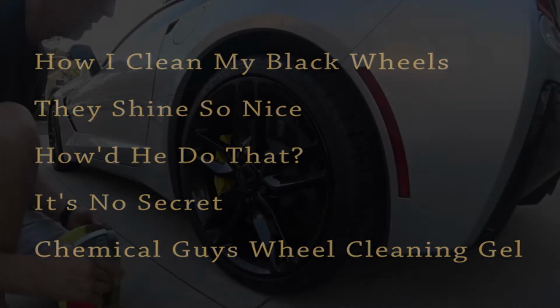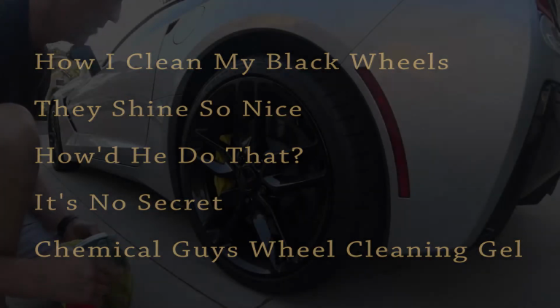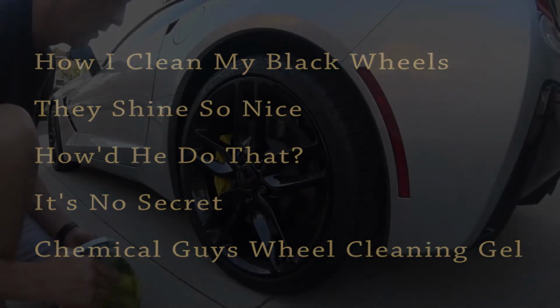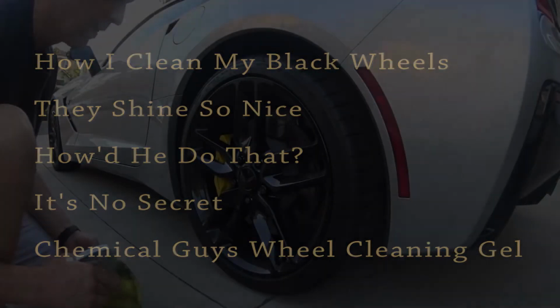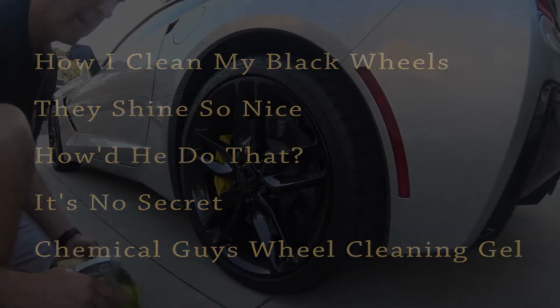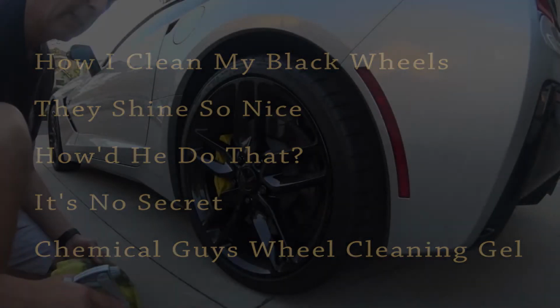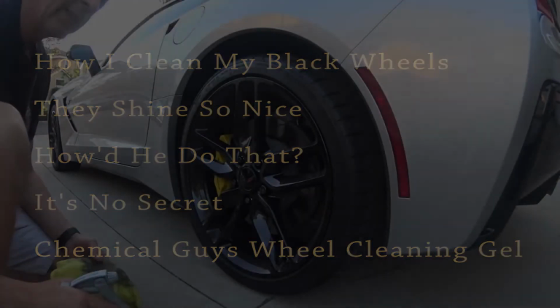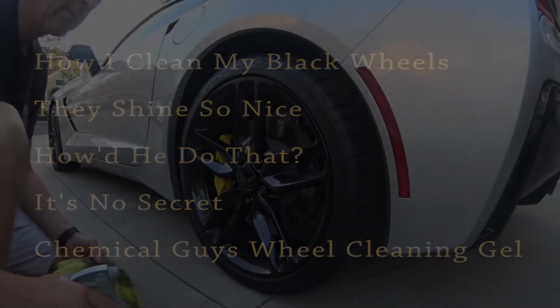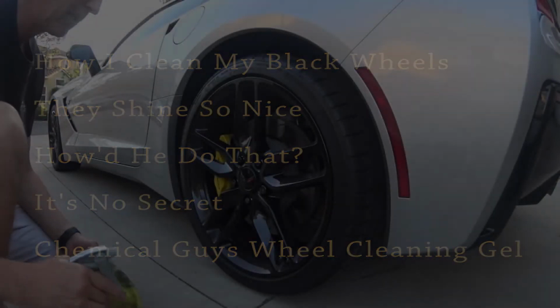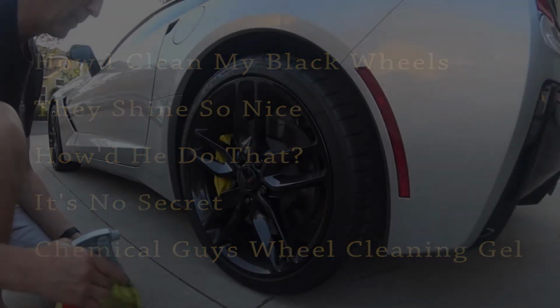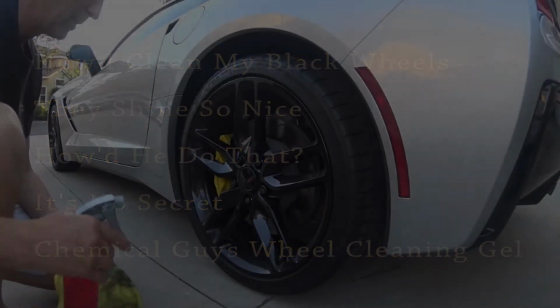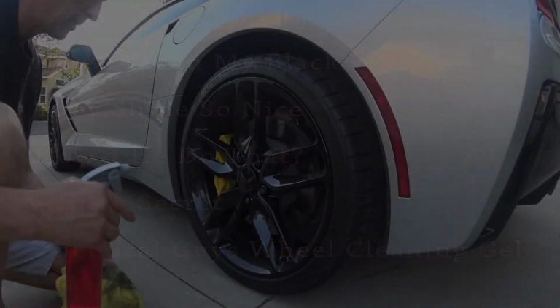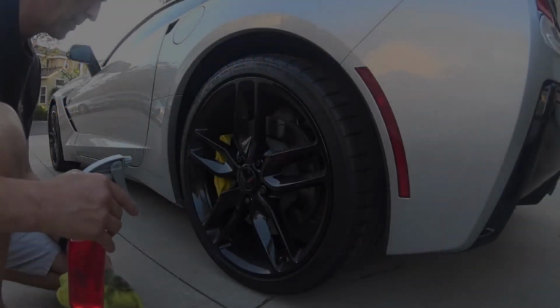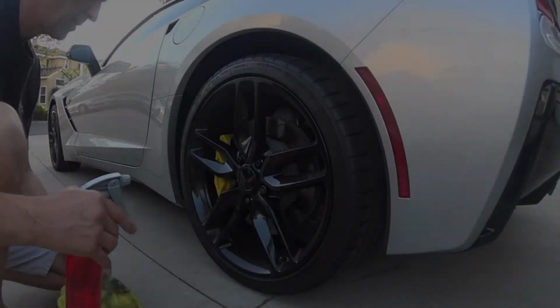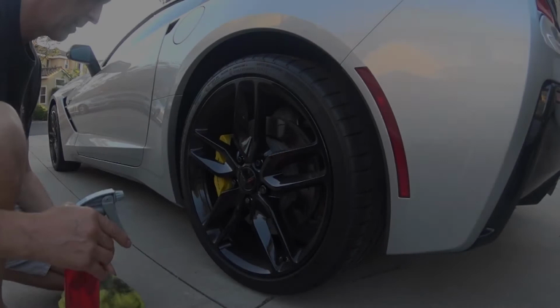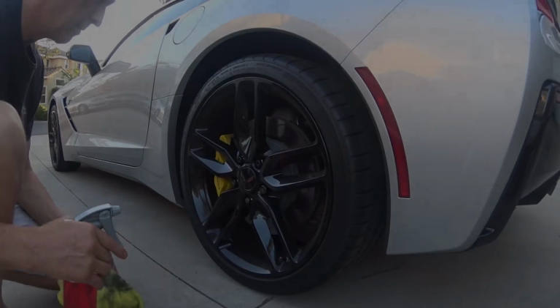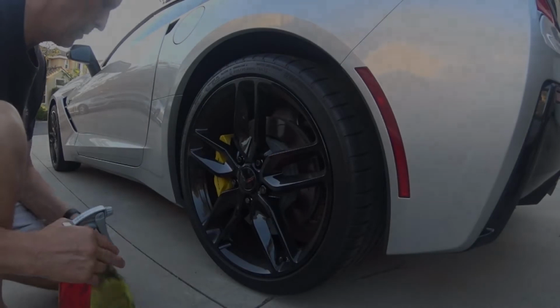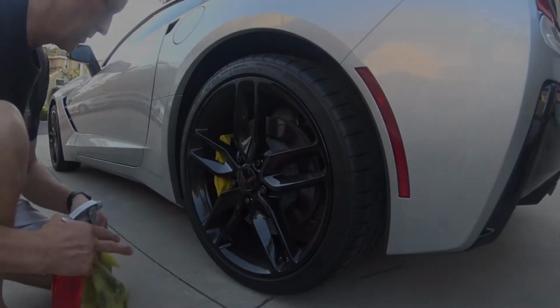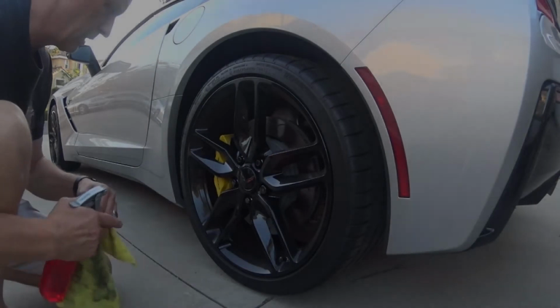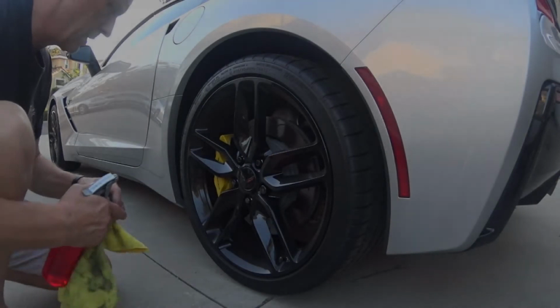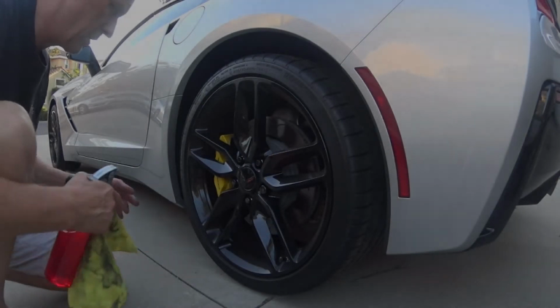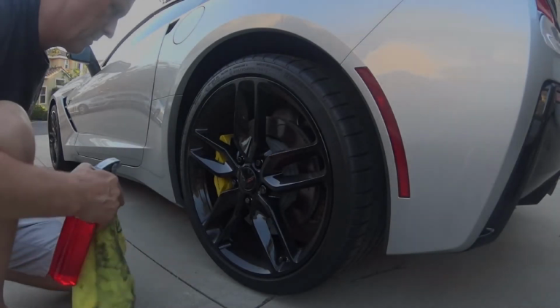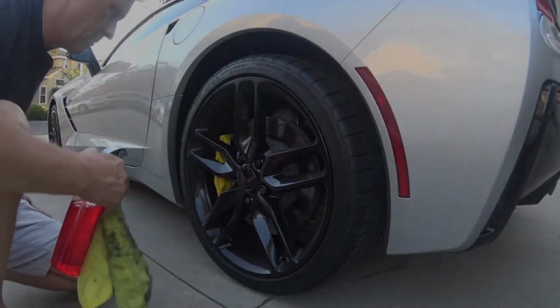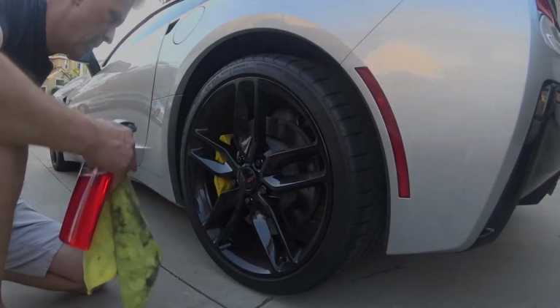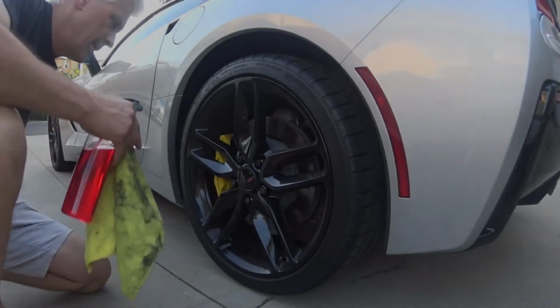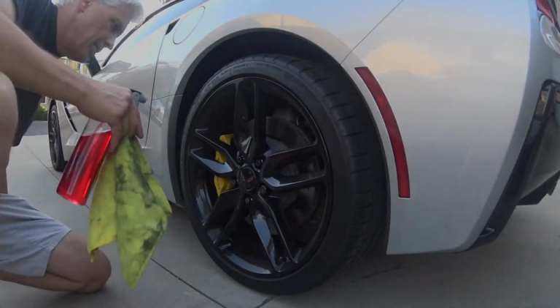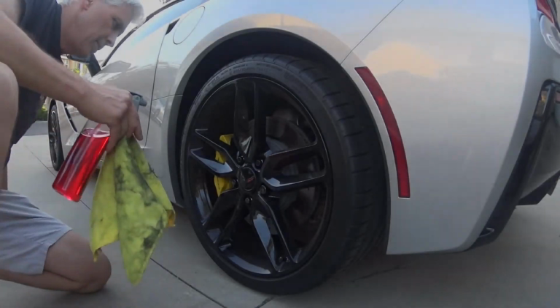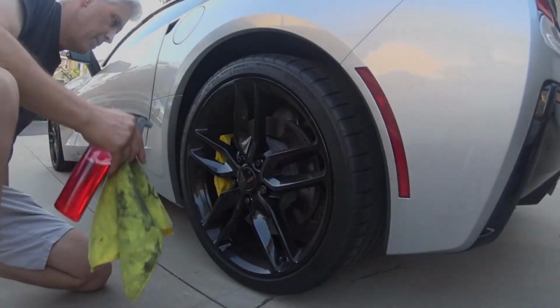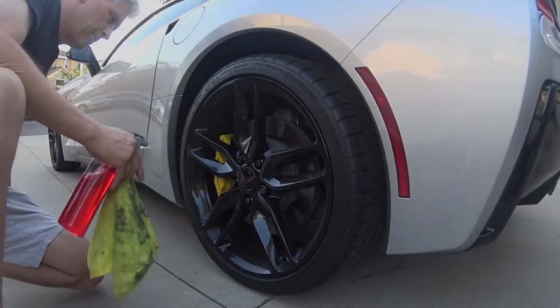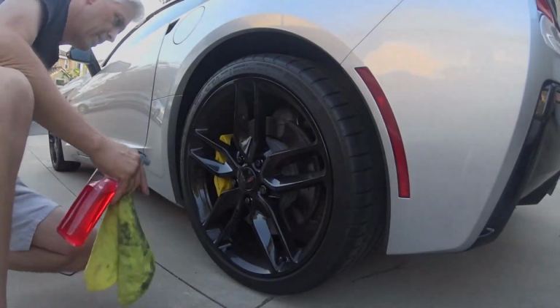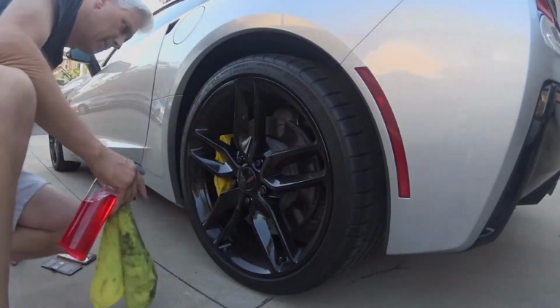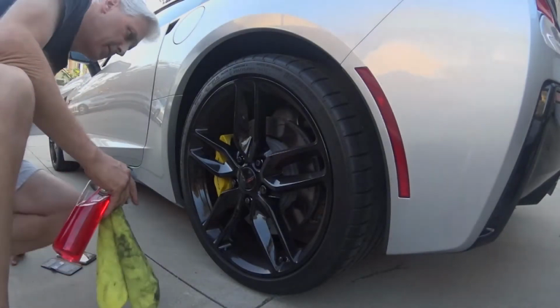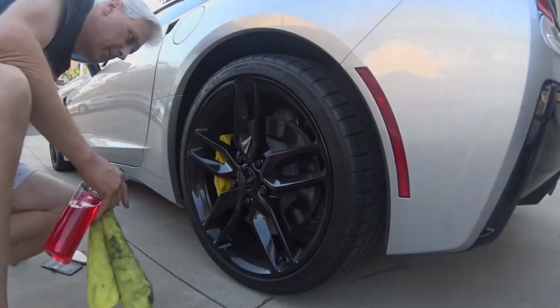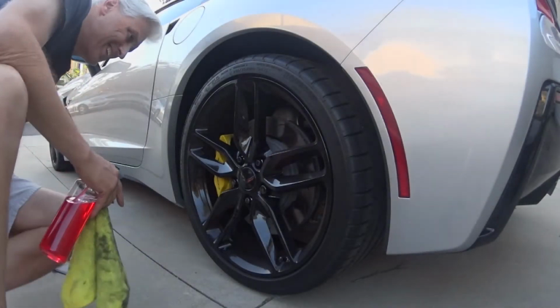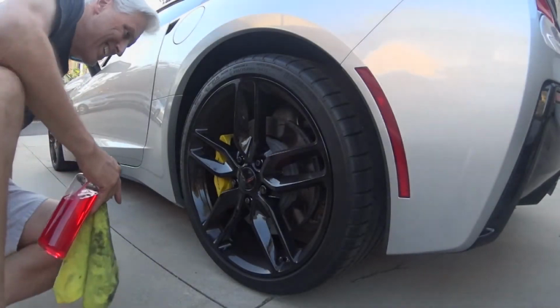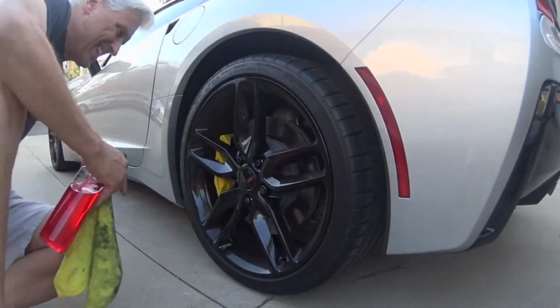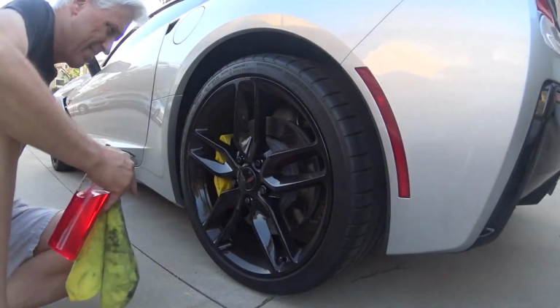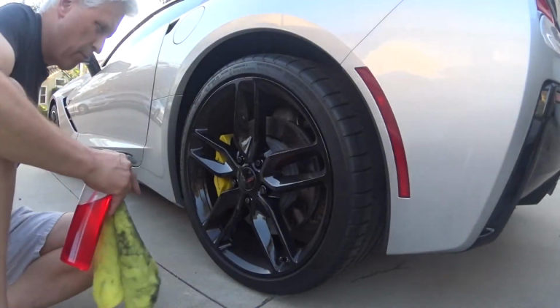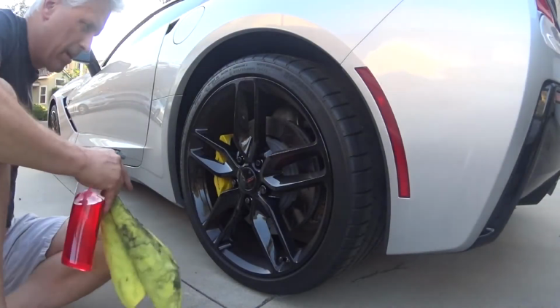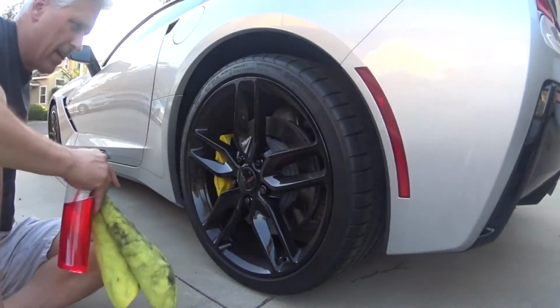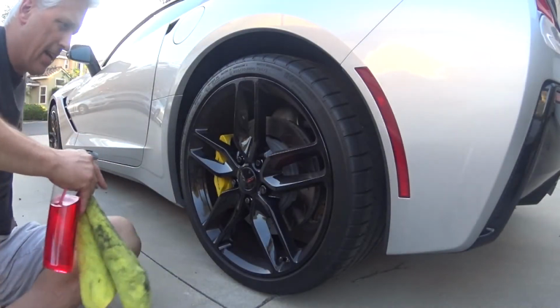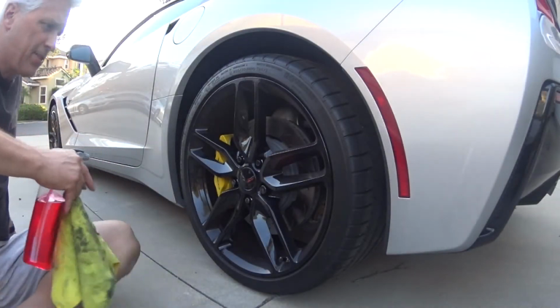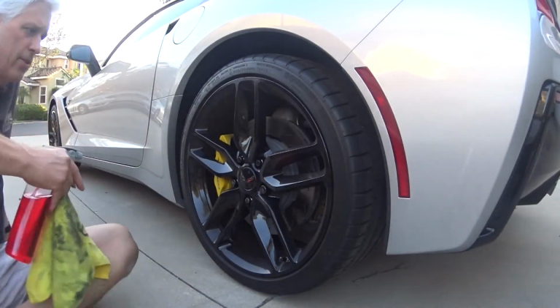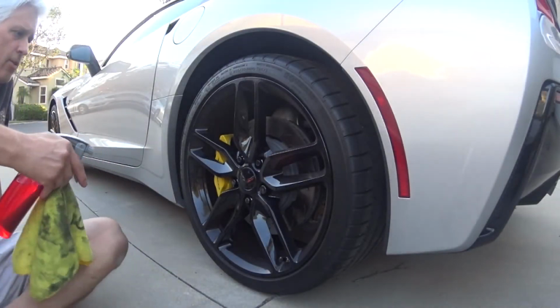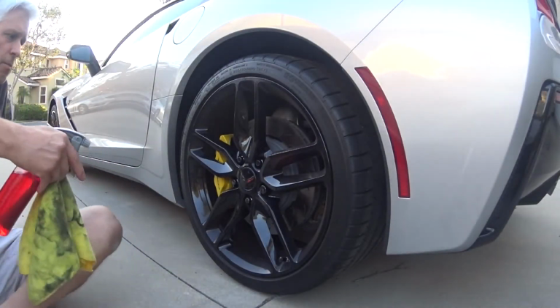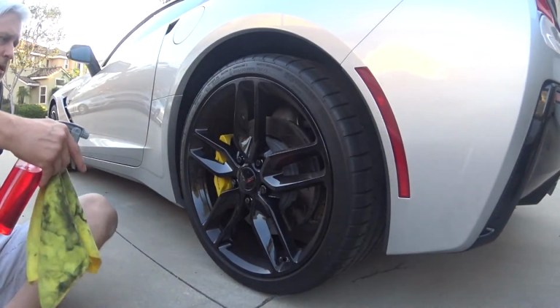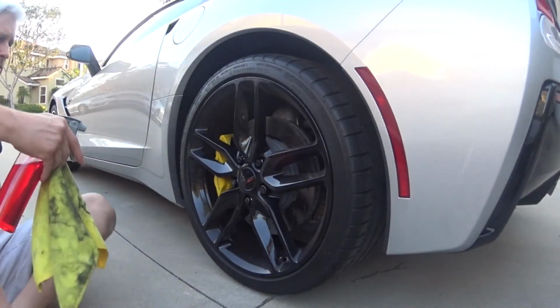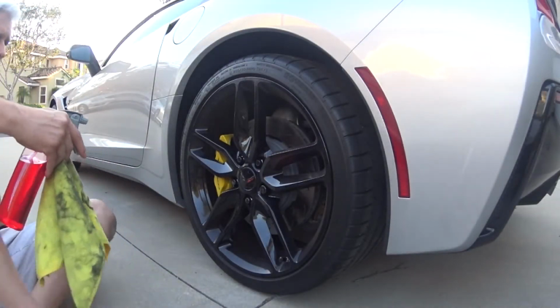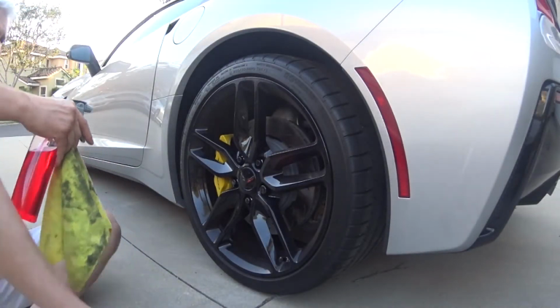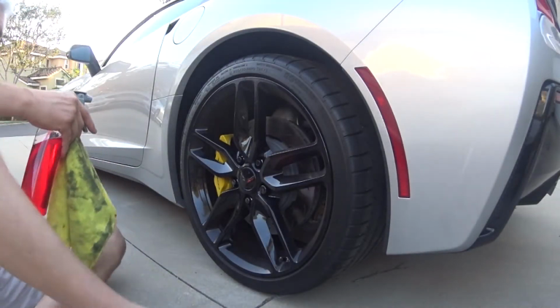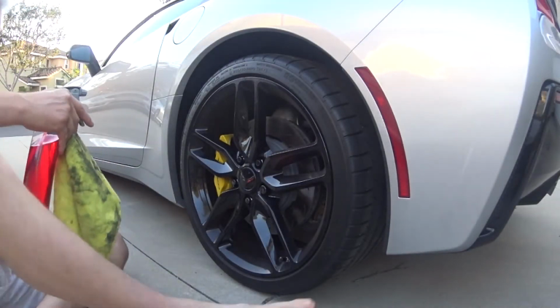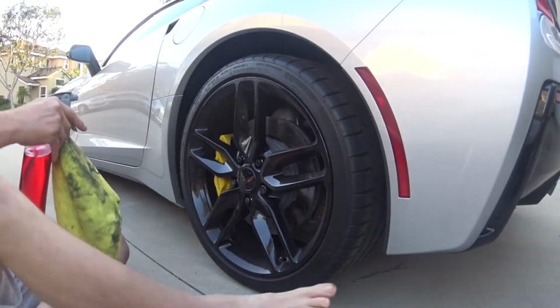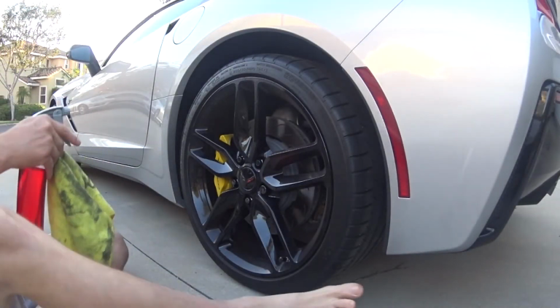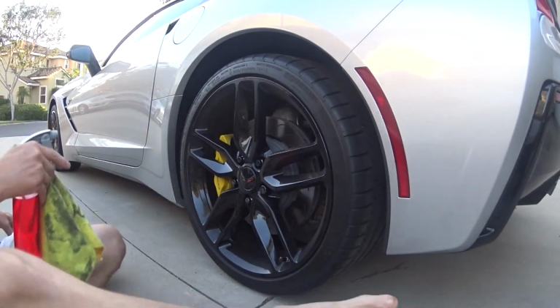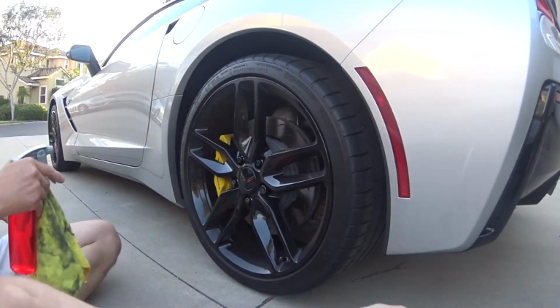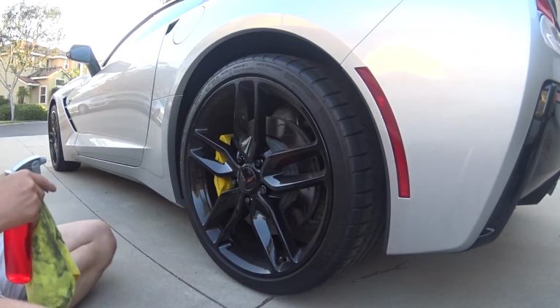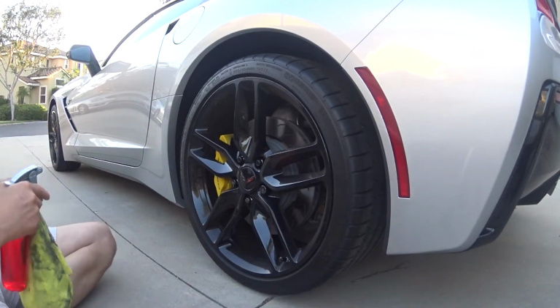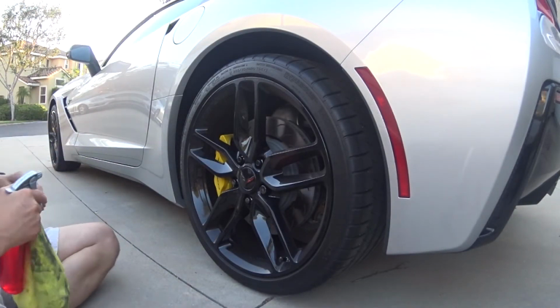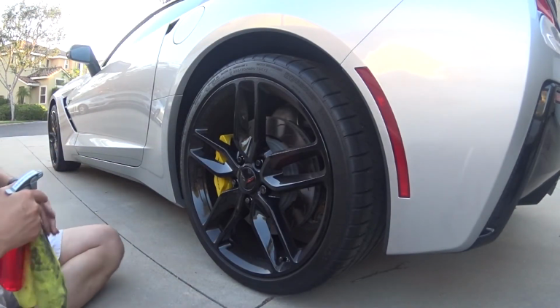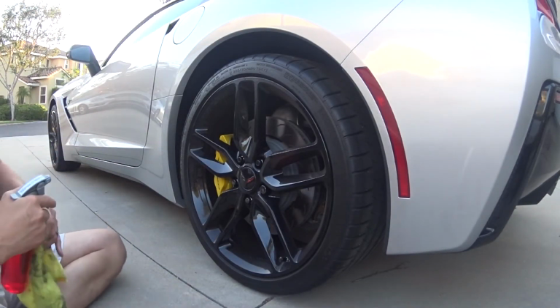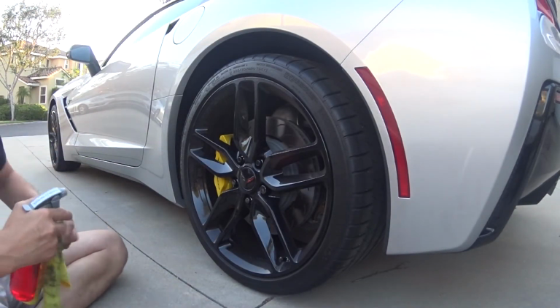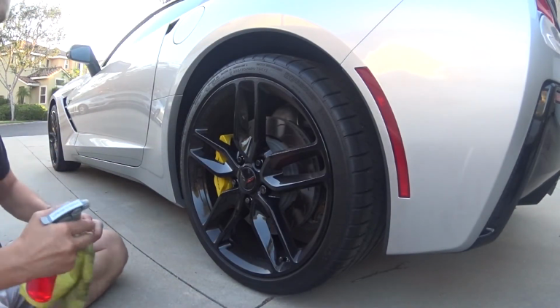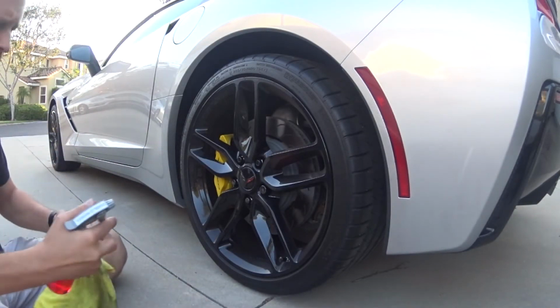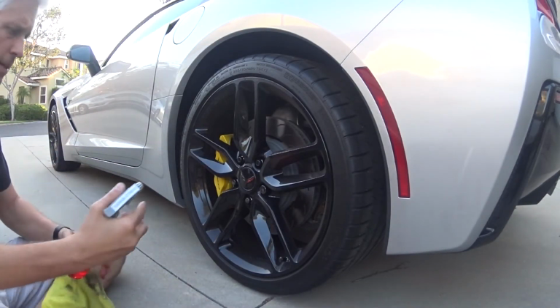I'm going to show you how I clean my wheels. There are lots of different ways to do this — everybody has their own methods — but this is what works for me.